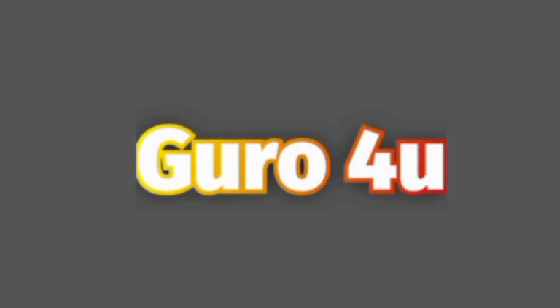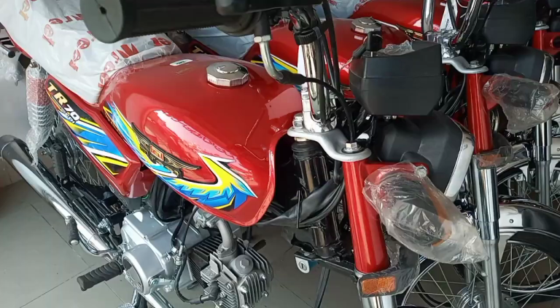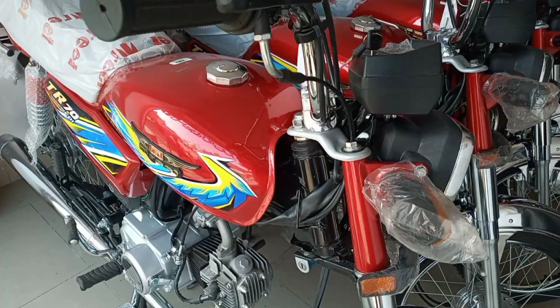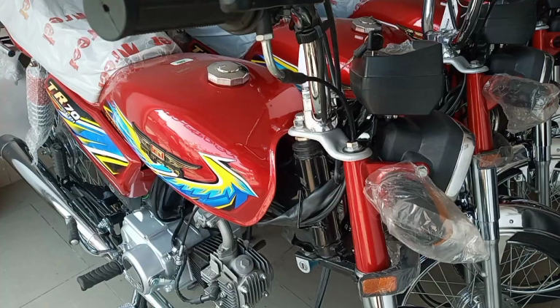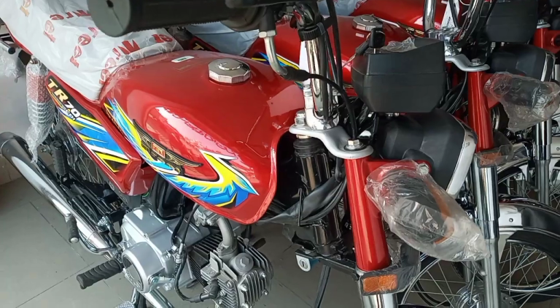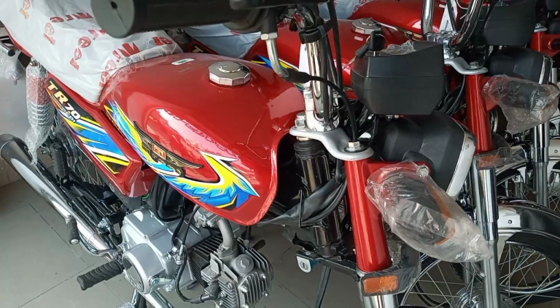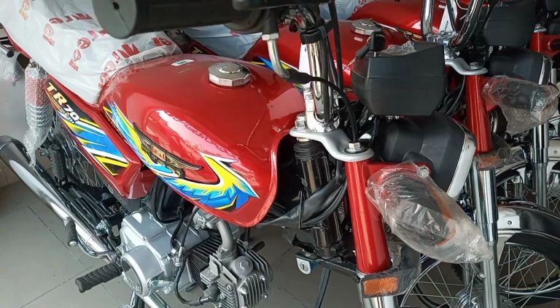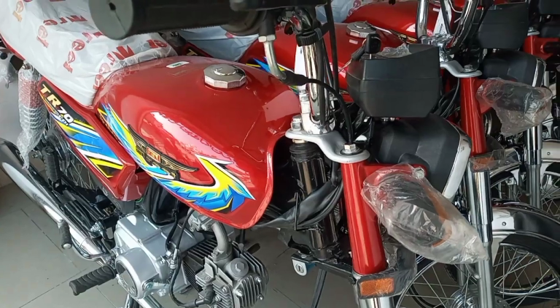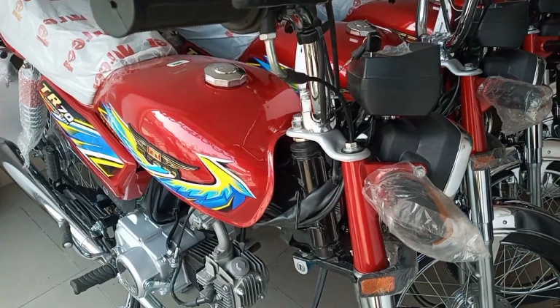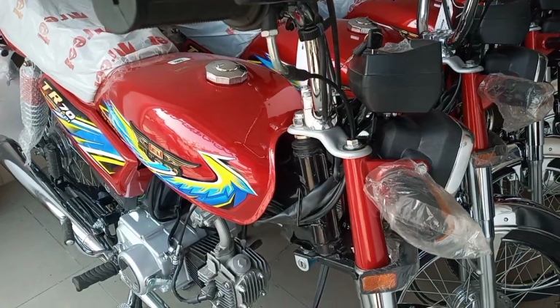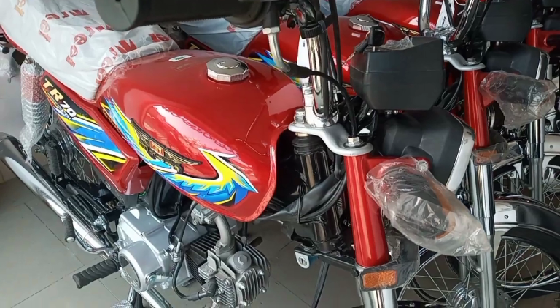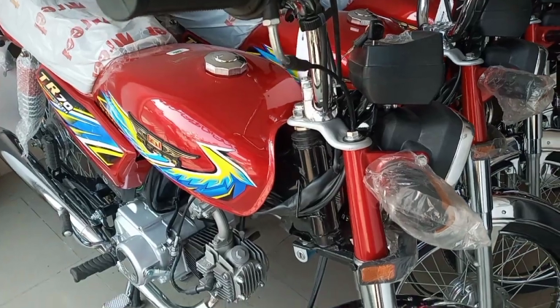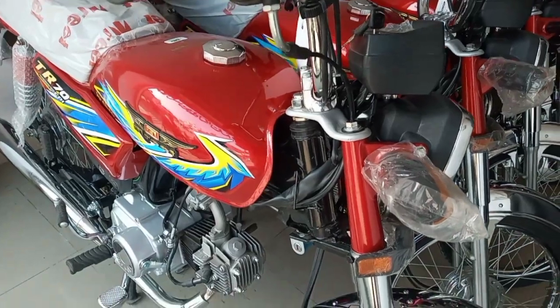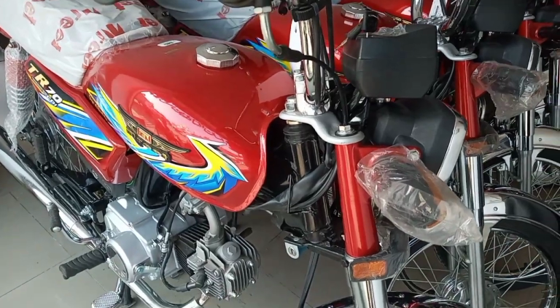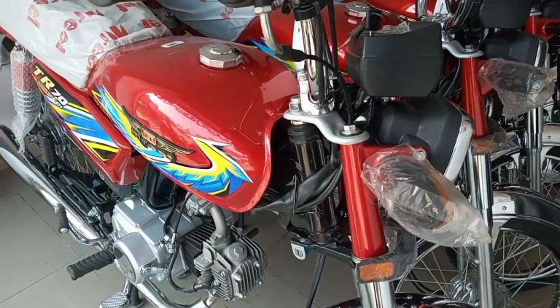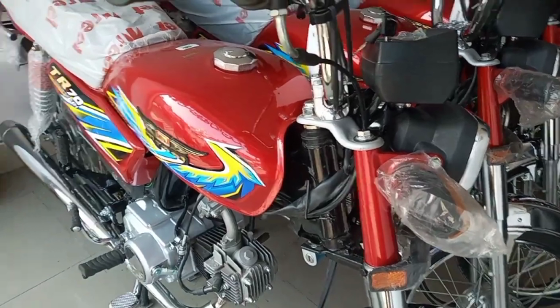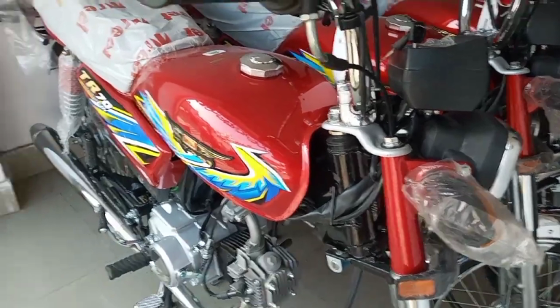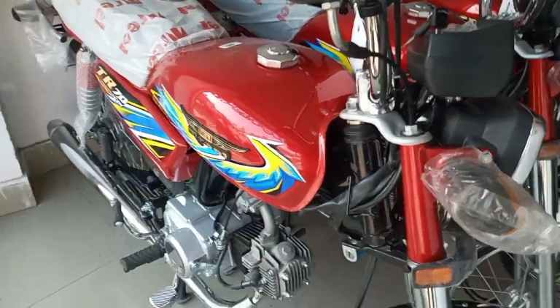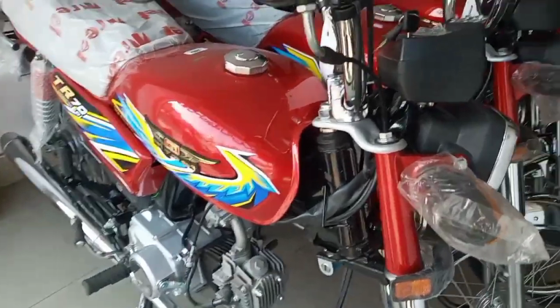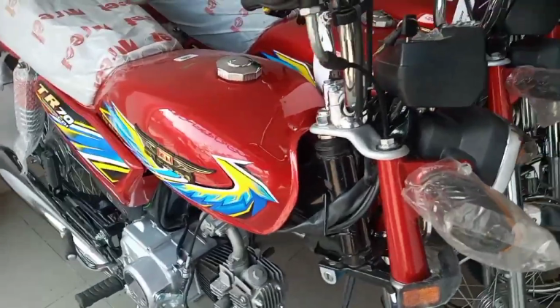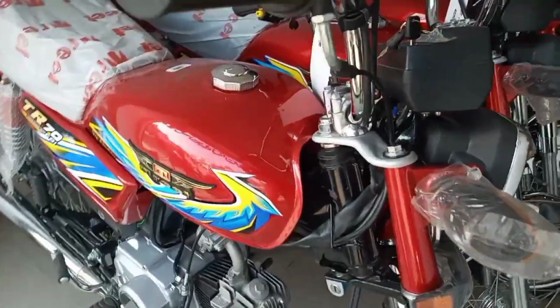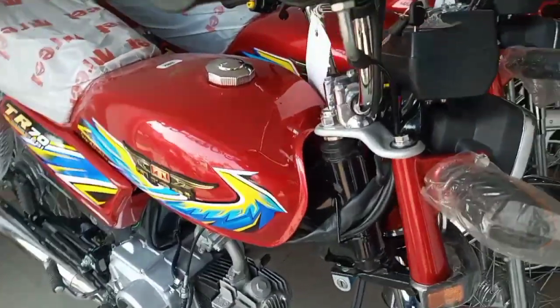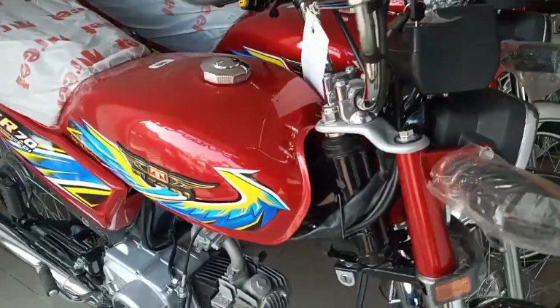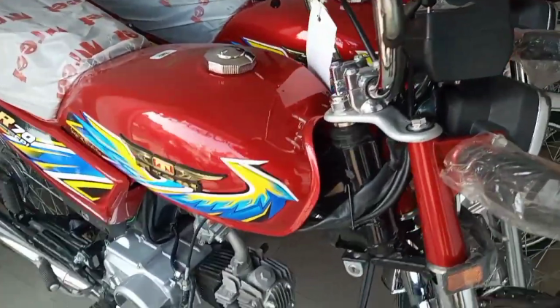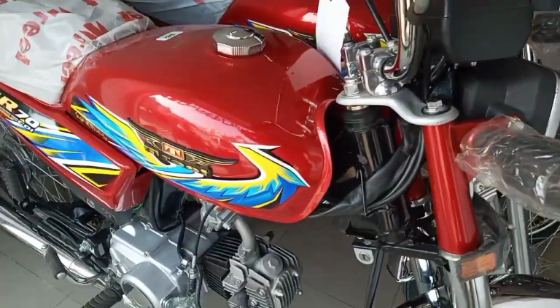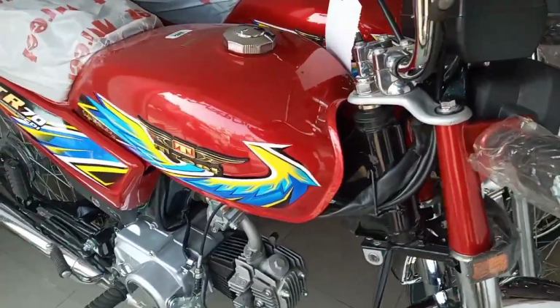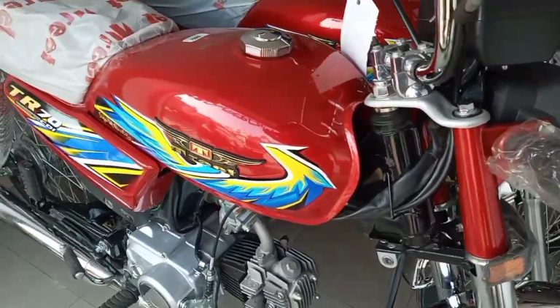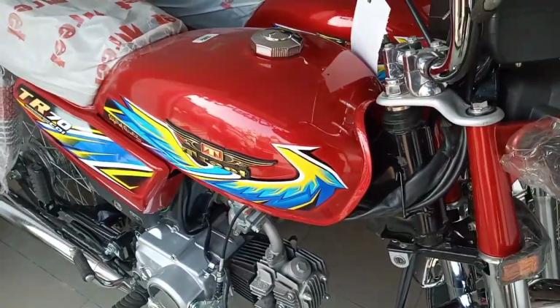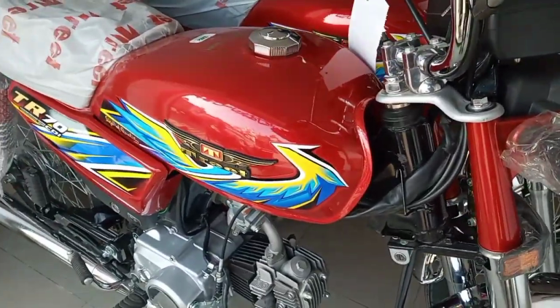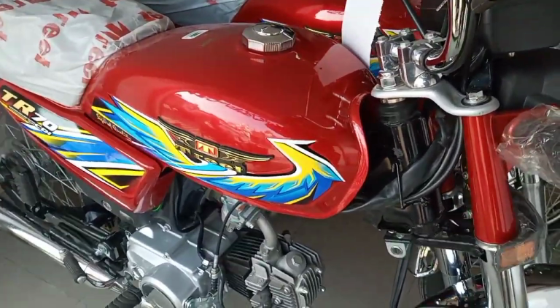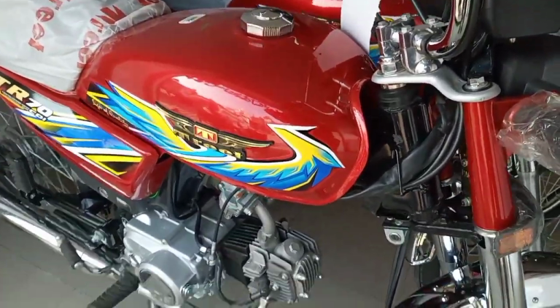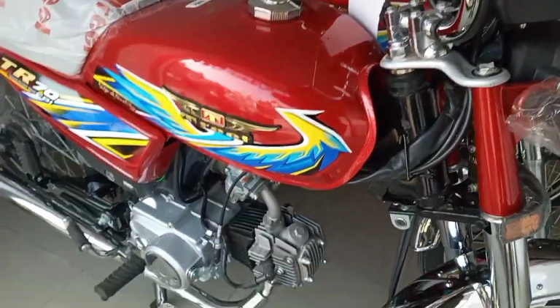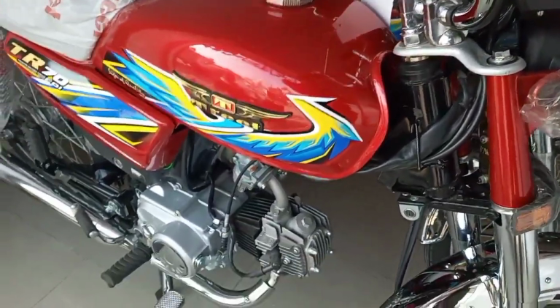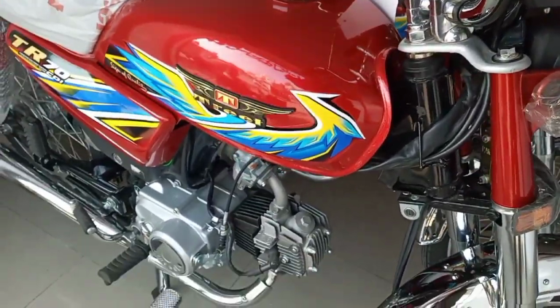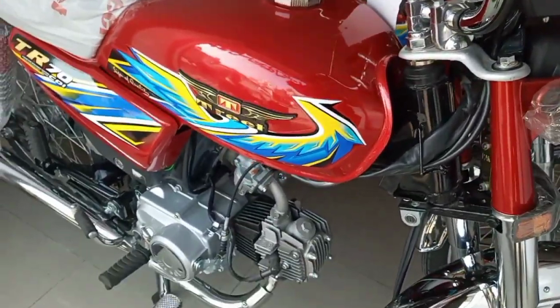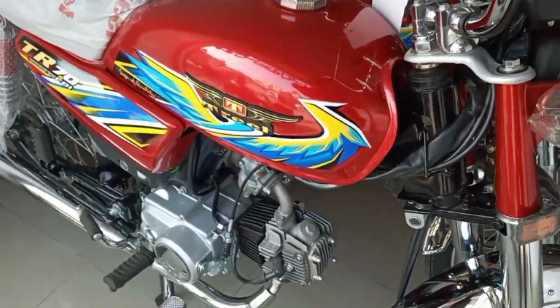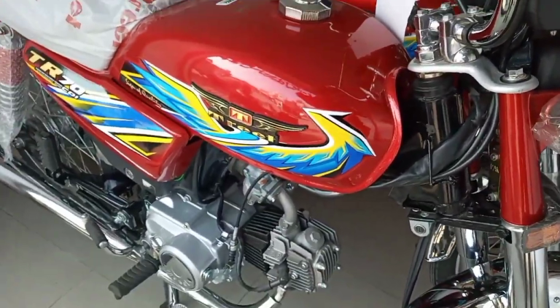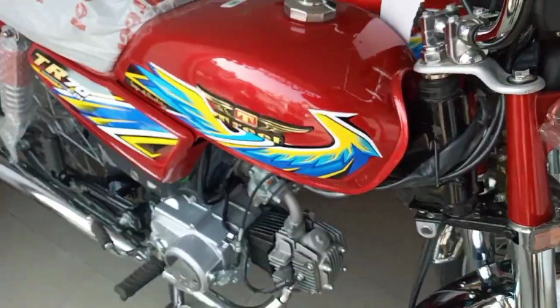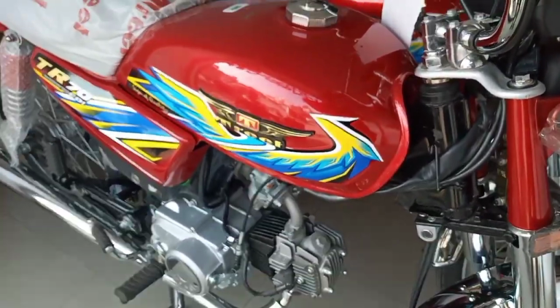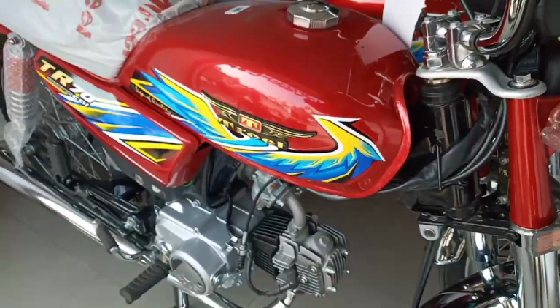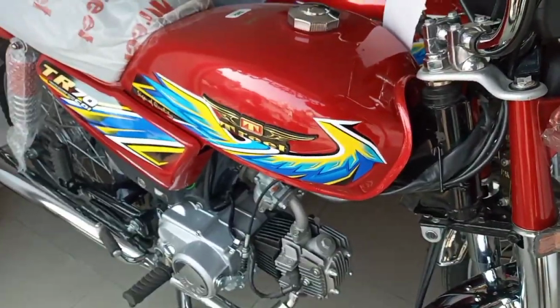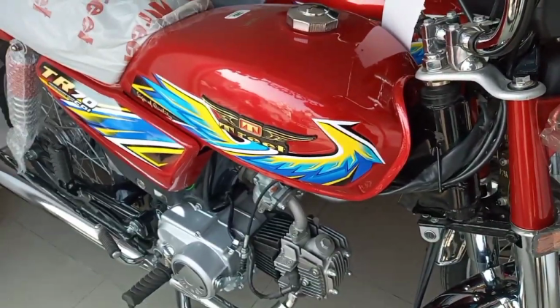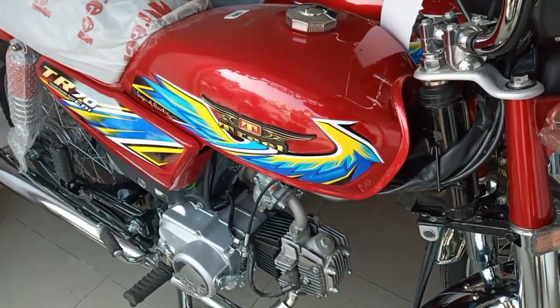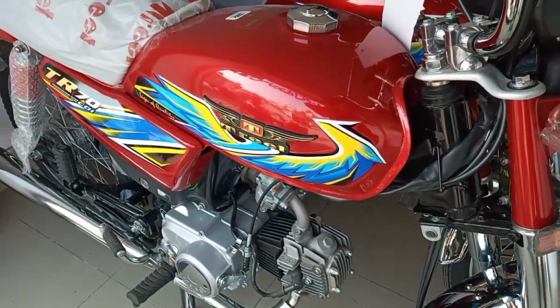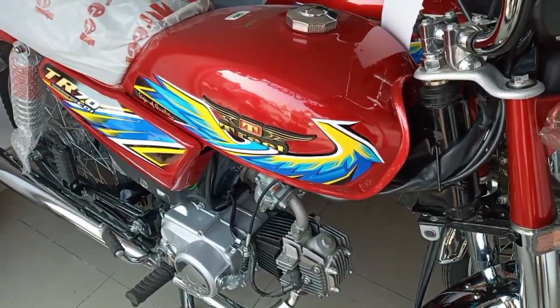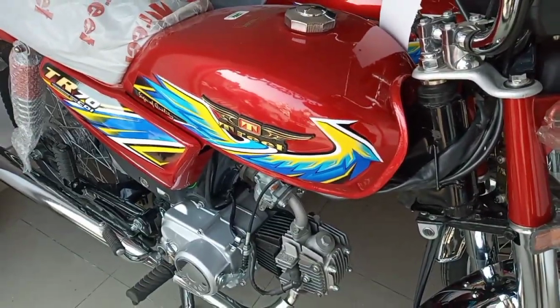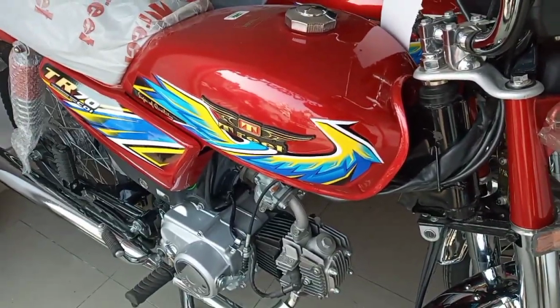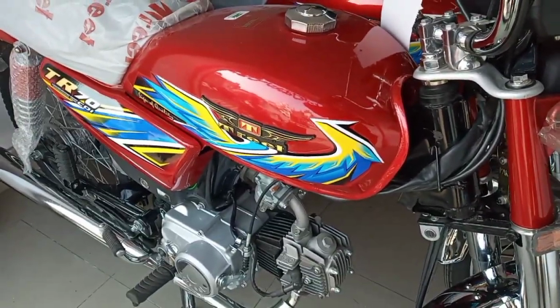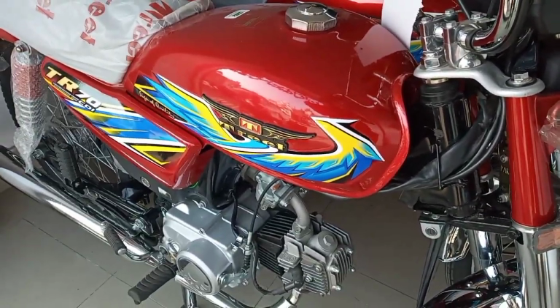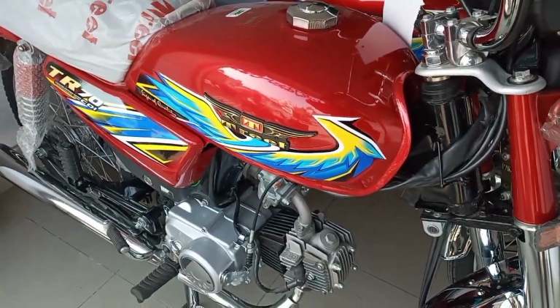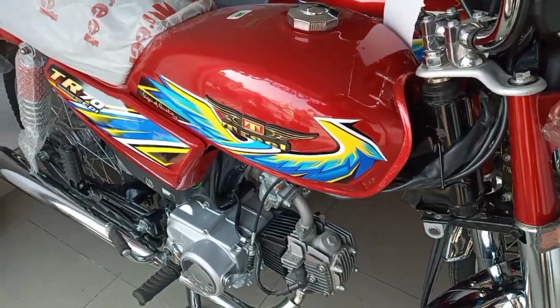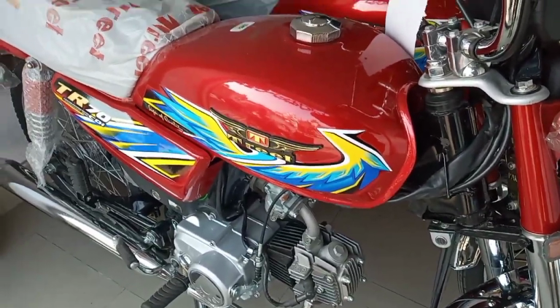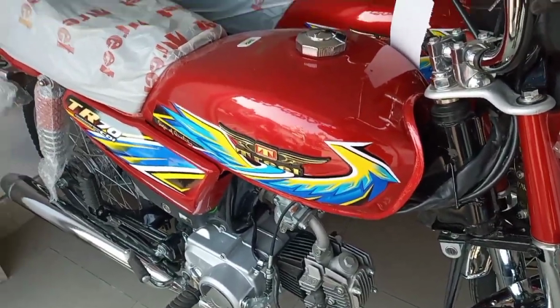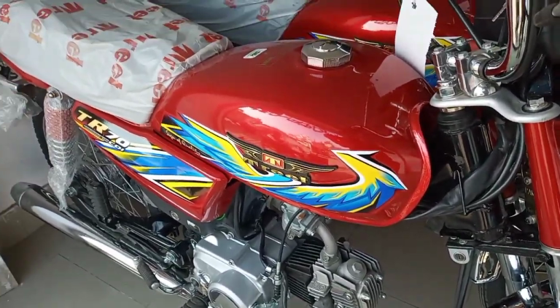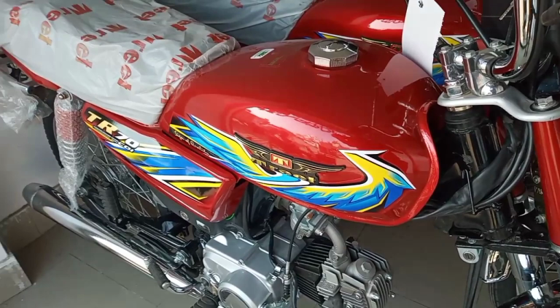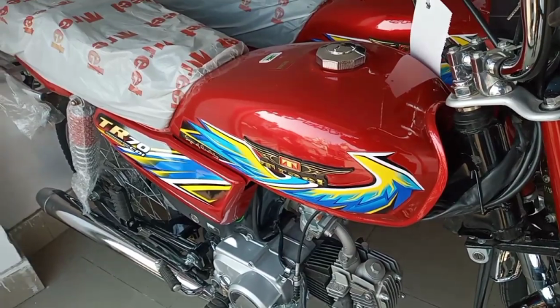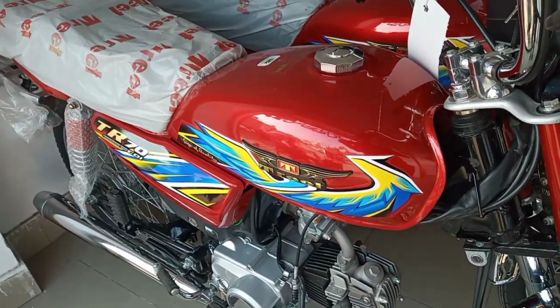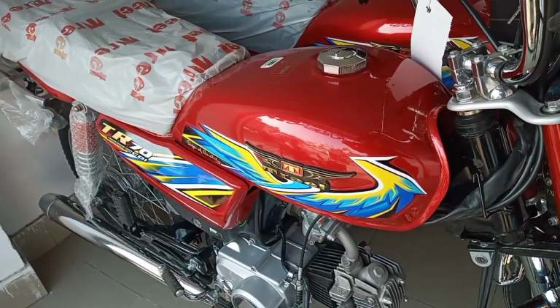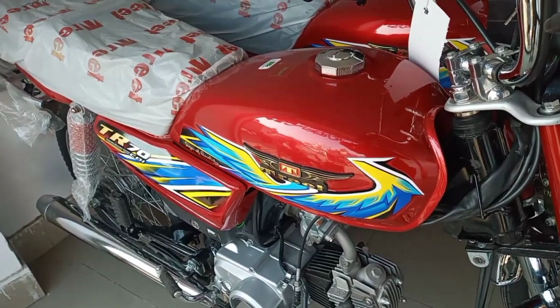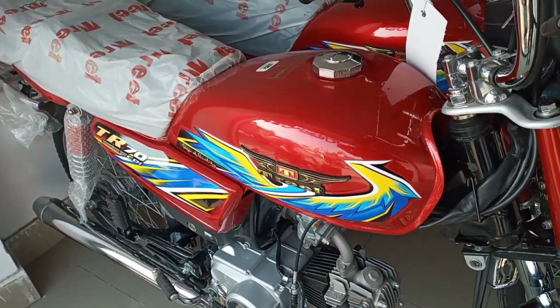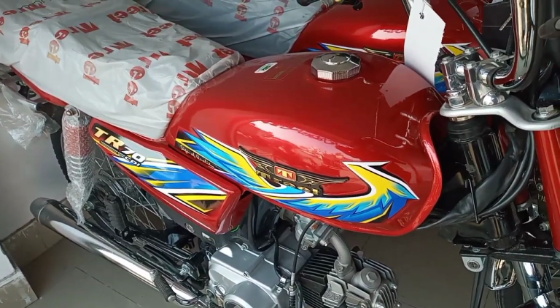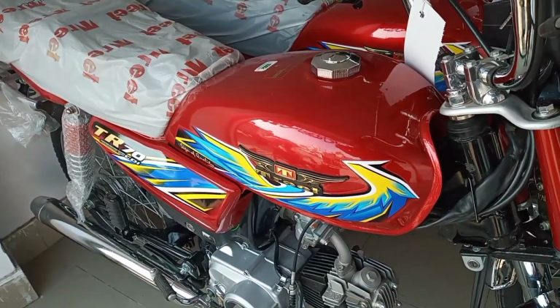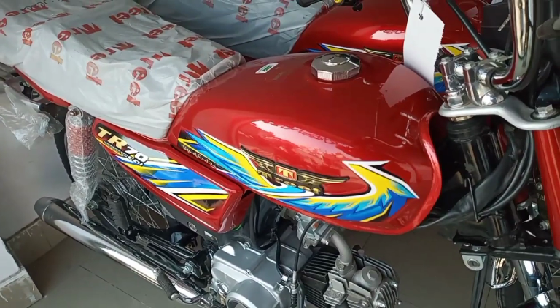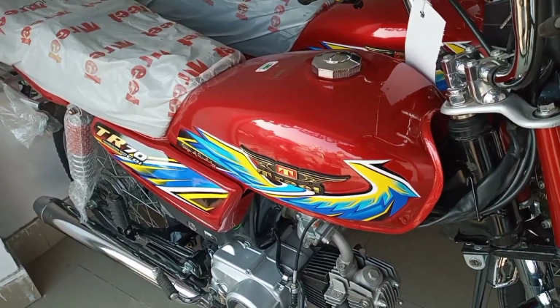Hello guys, Assalamualaikum. Welcome back with another exciting video. In this video, I'm going to talk about the TREAT bike.